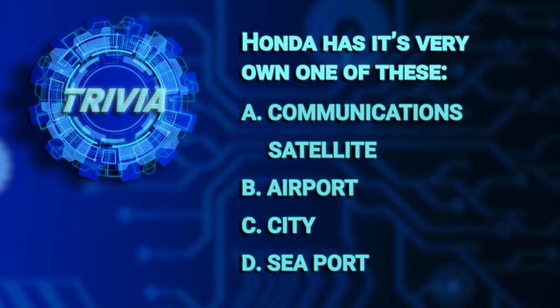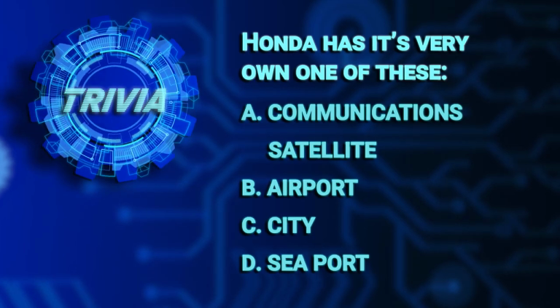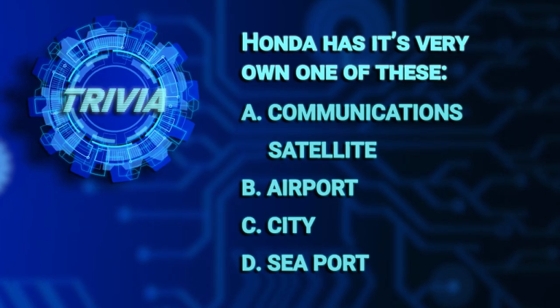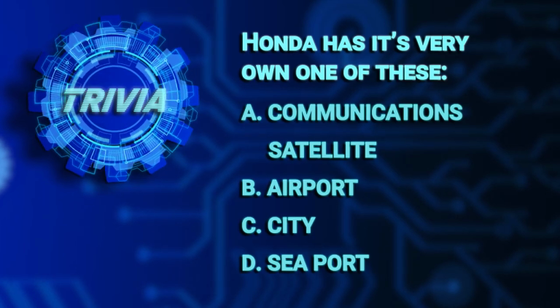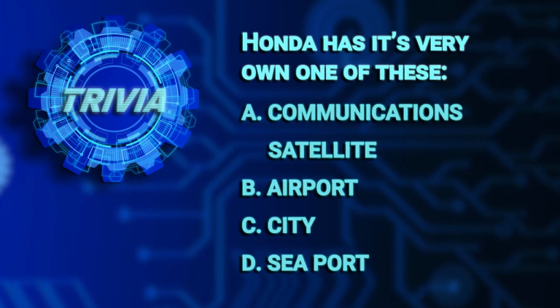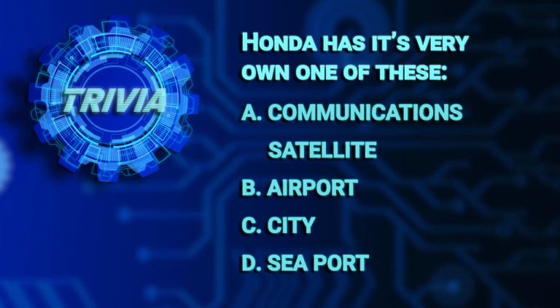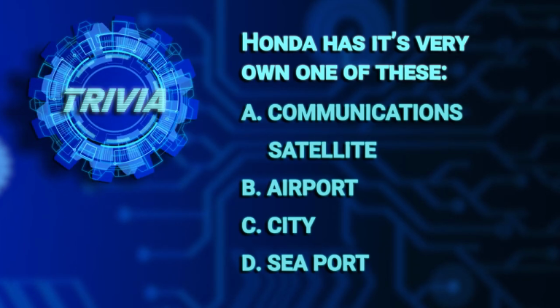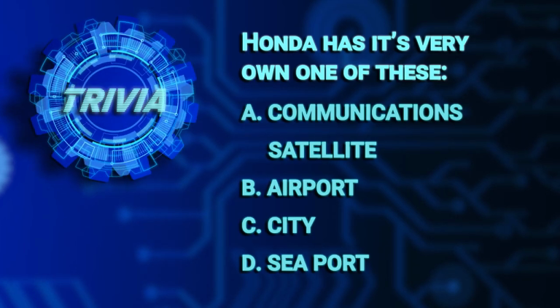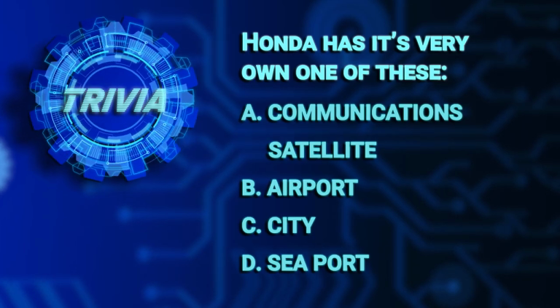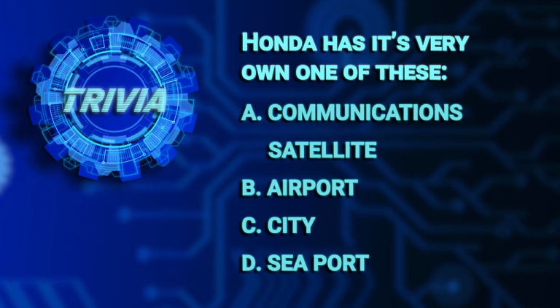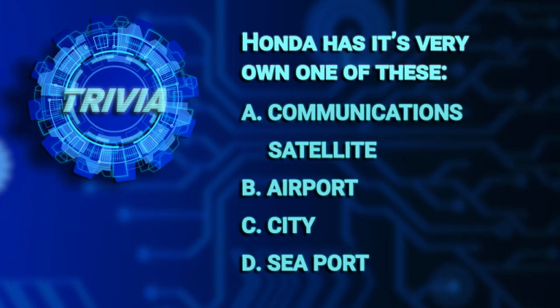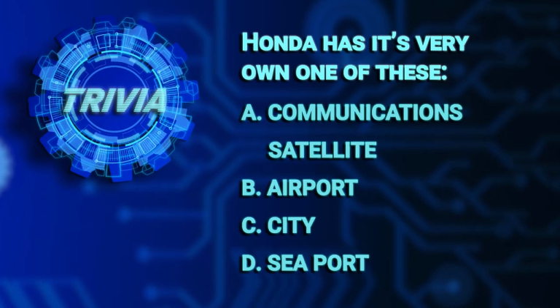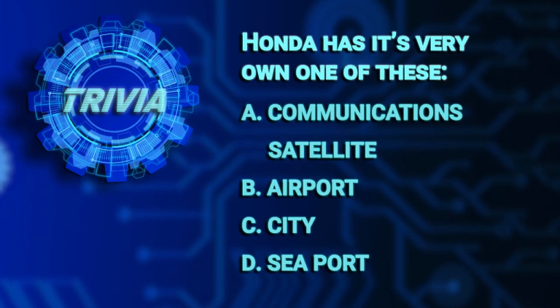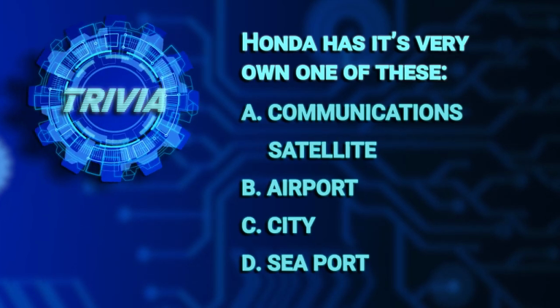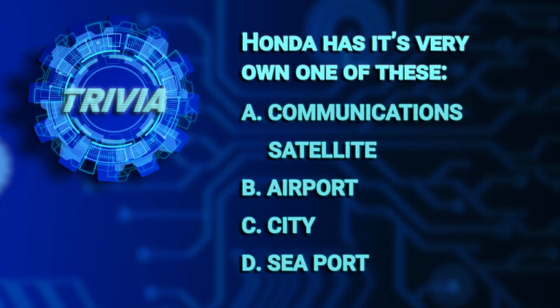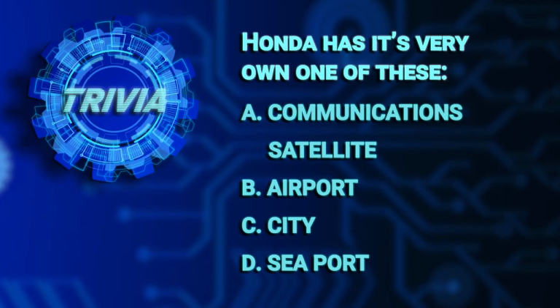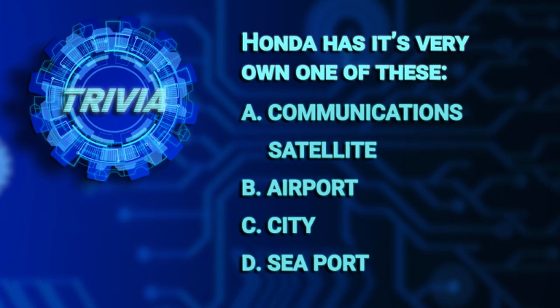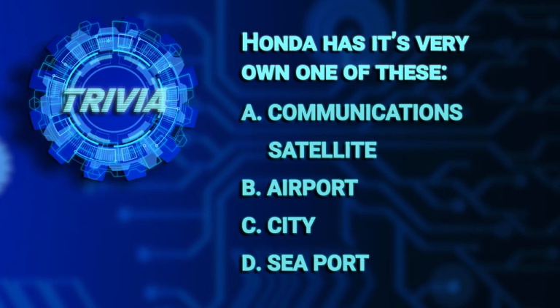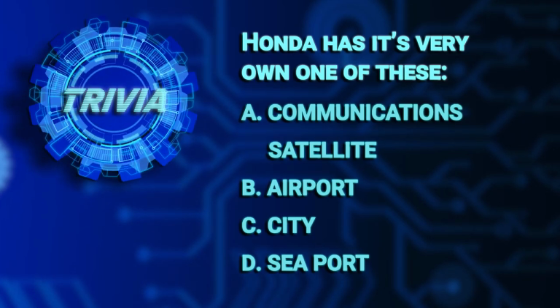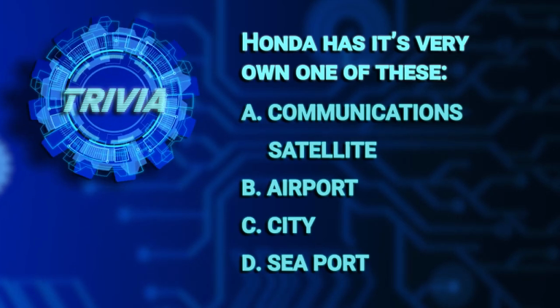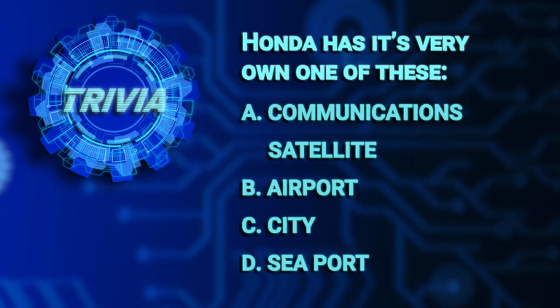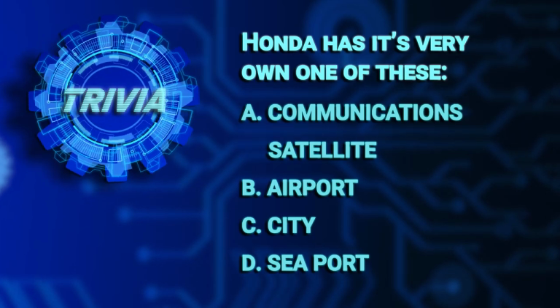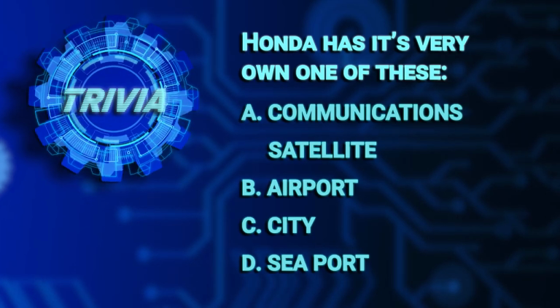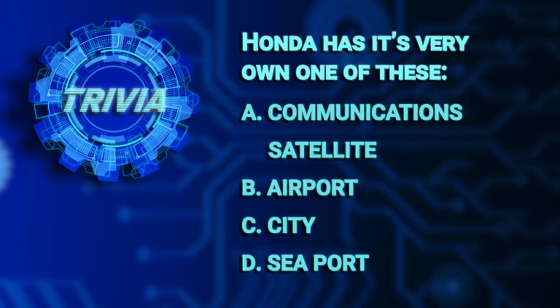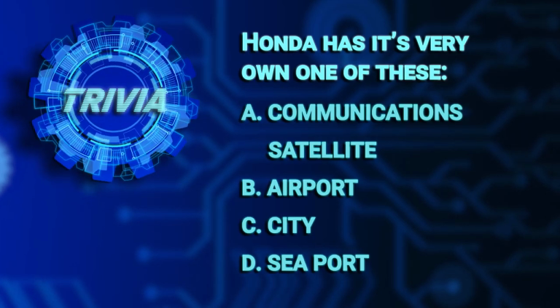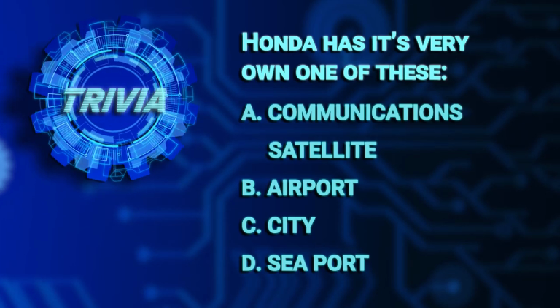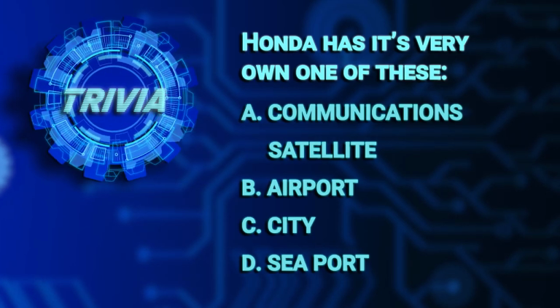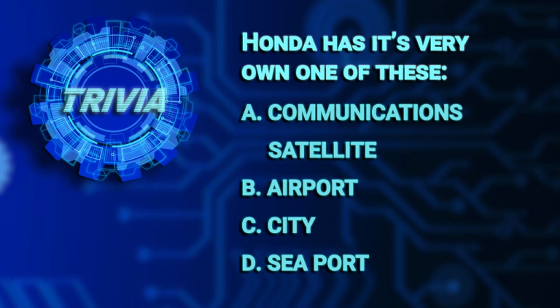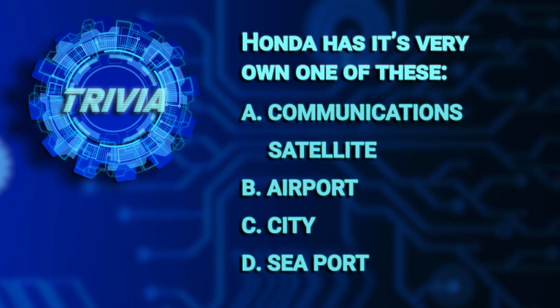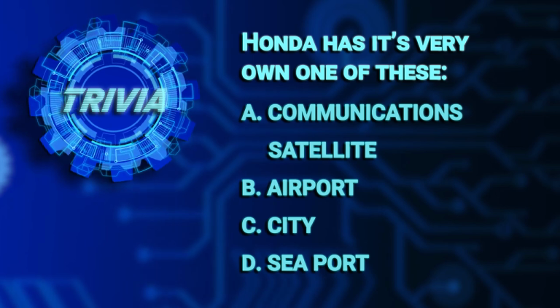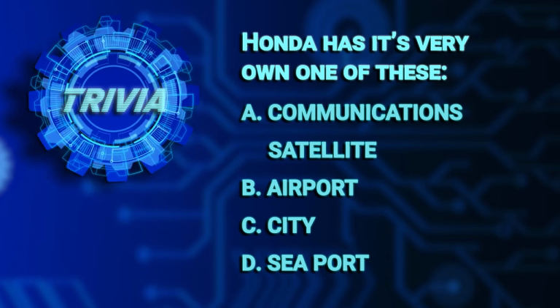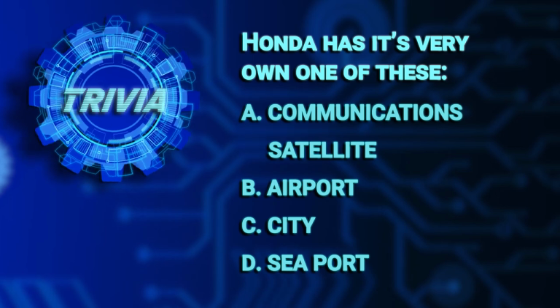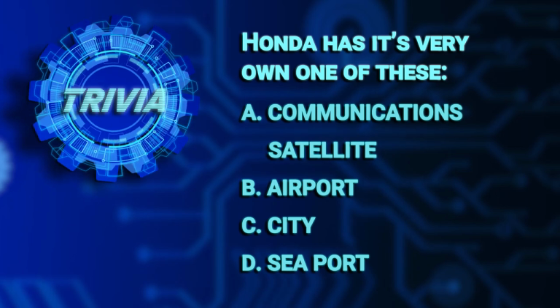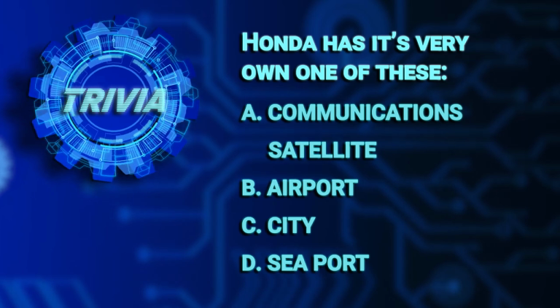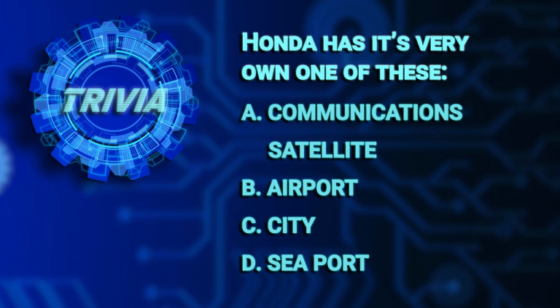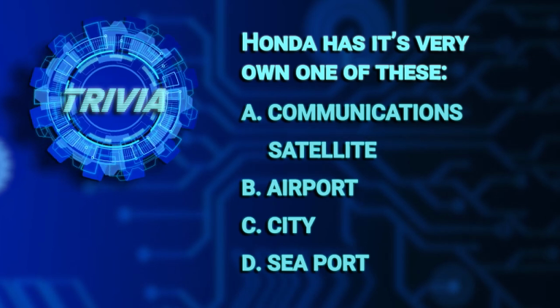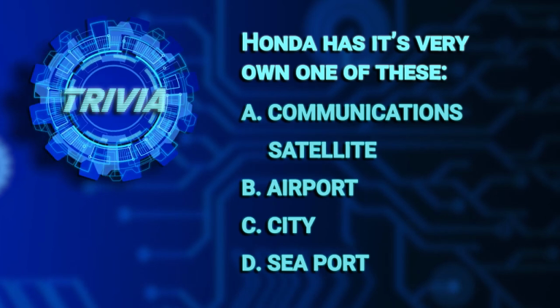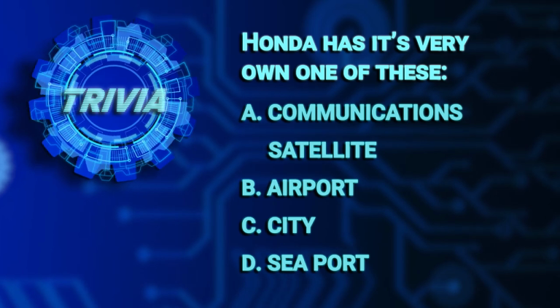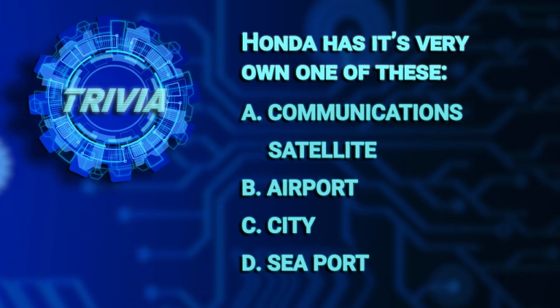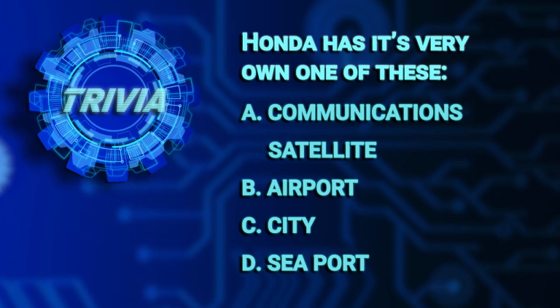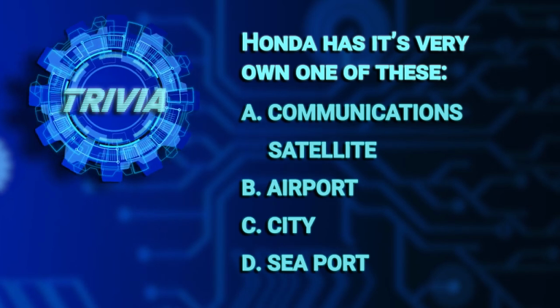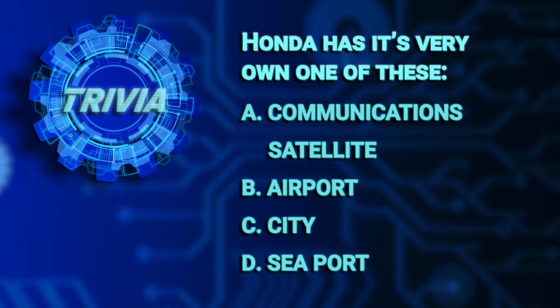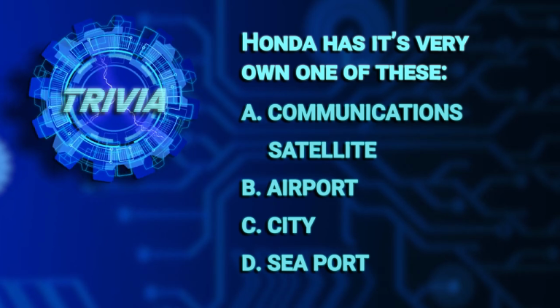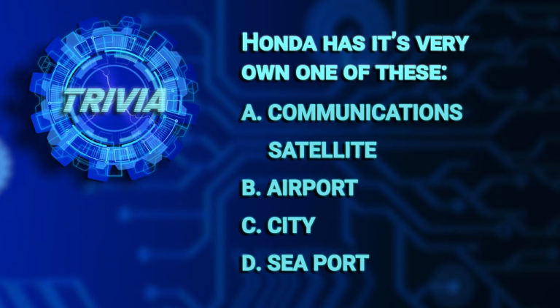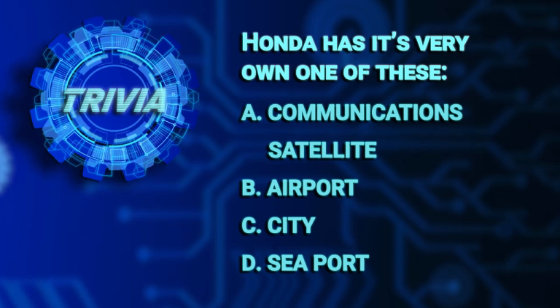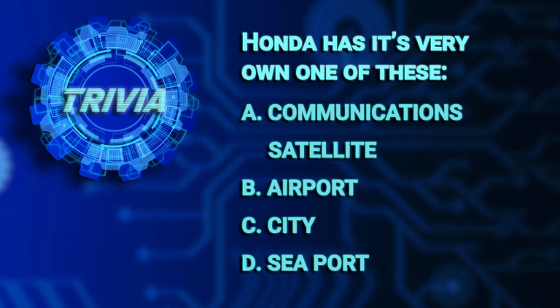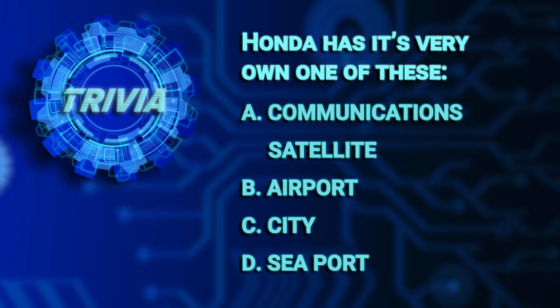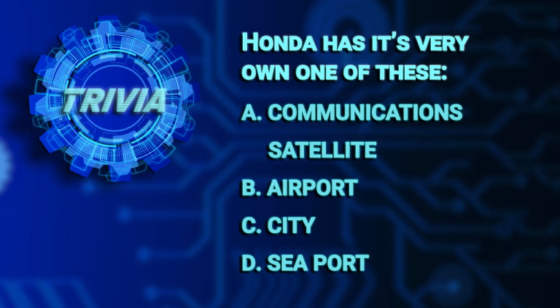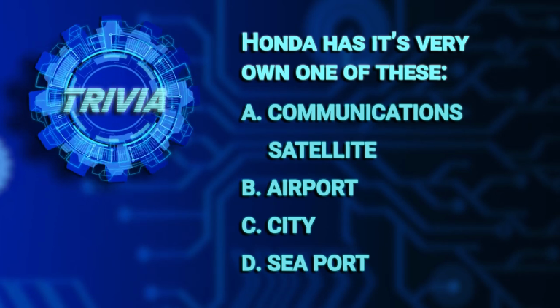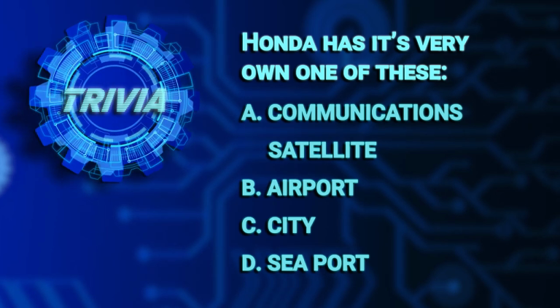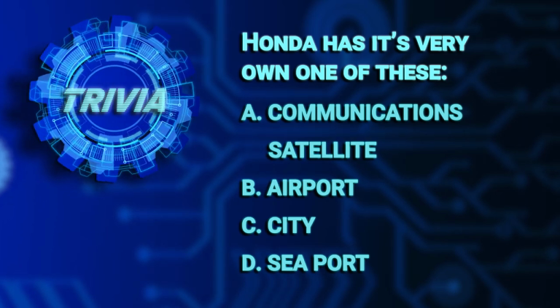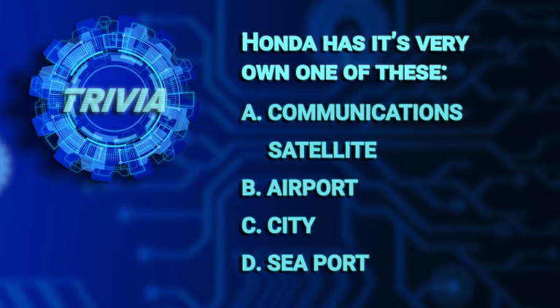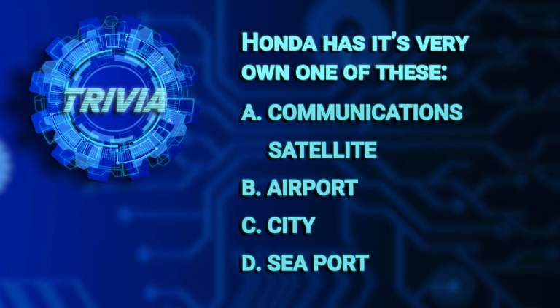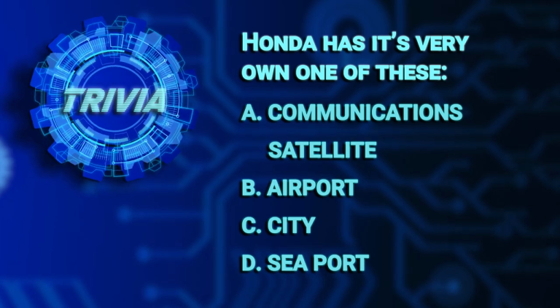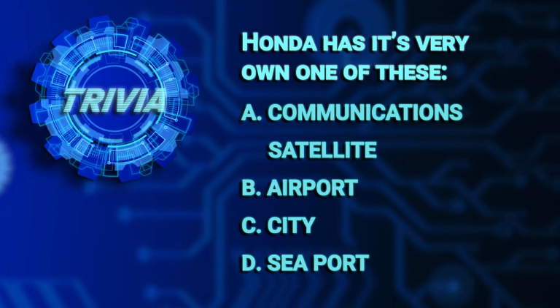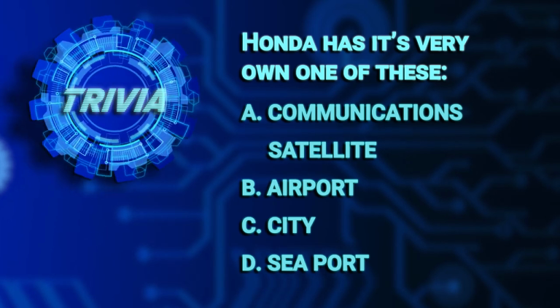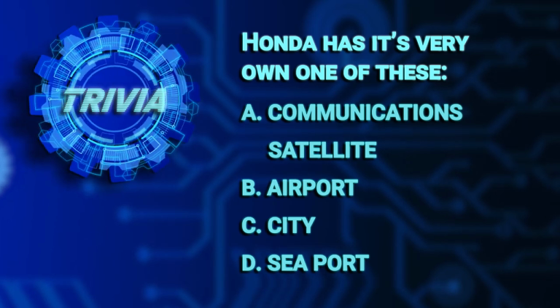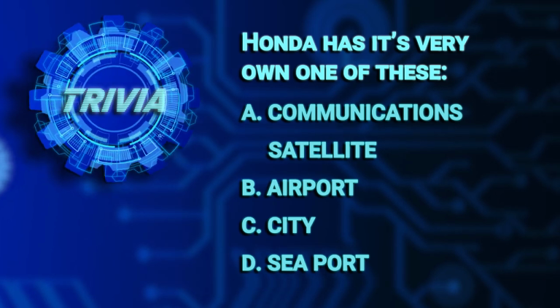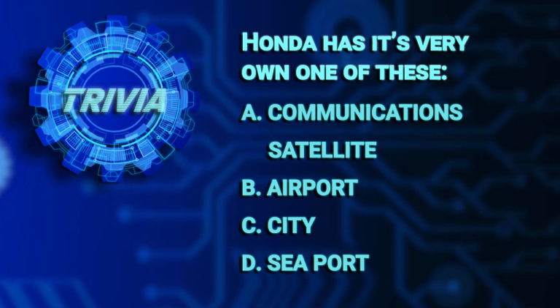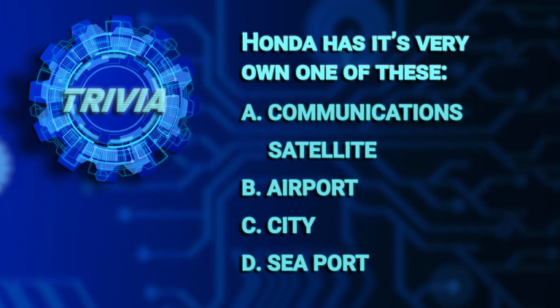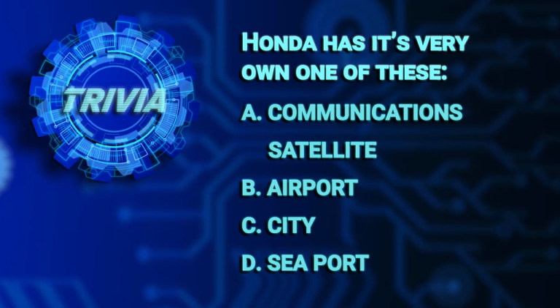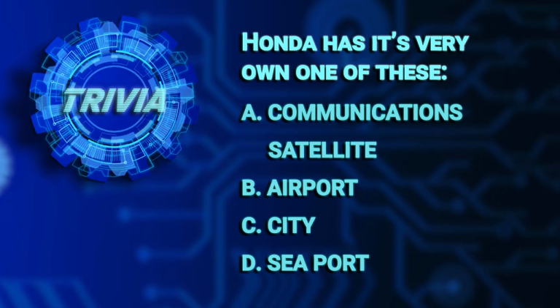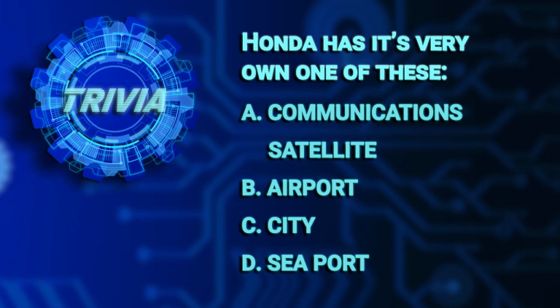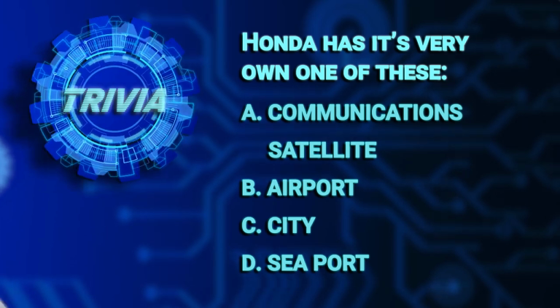B, an airport, C, a city, or D, a seaport. We'll check back to see how you did at the end of this episode.